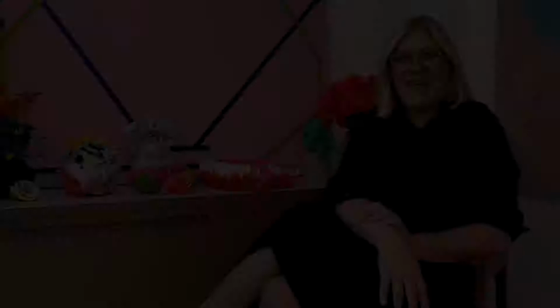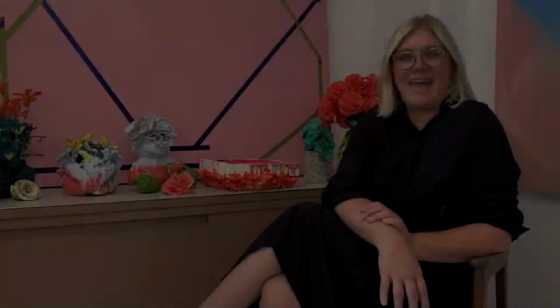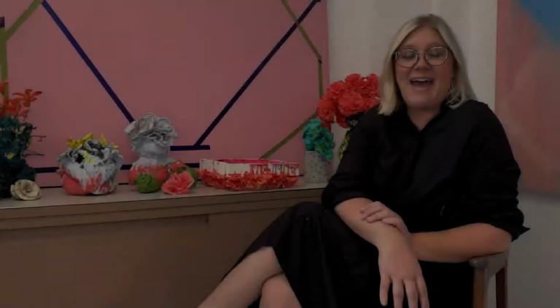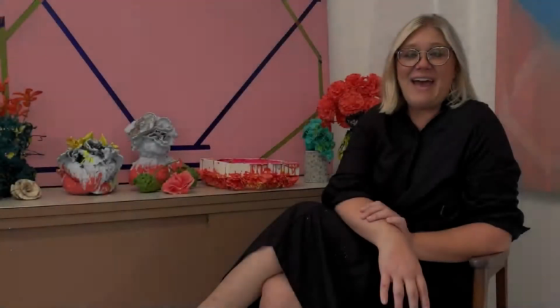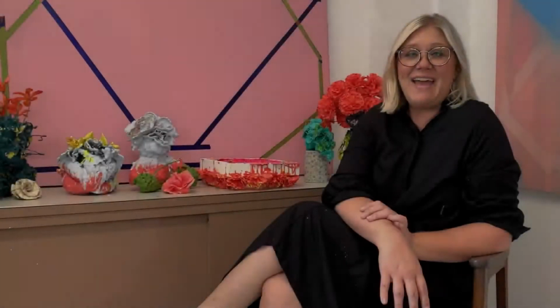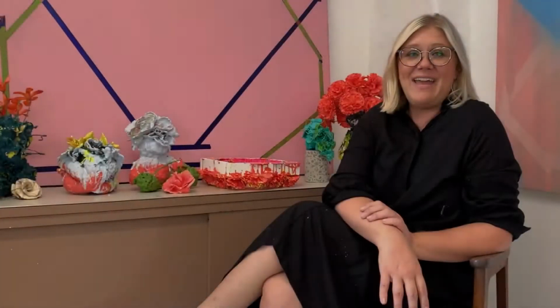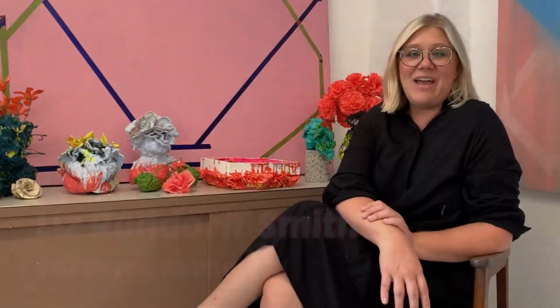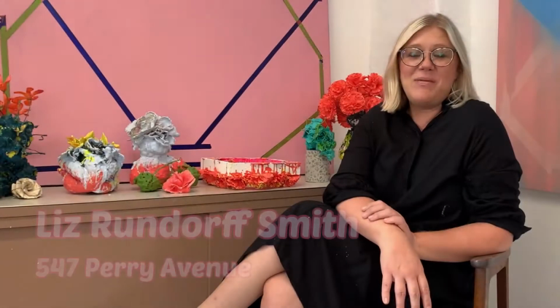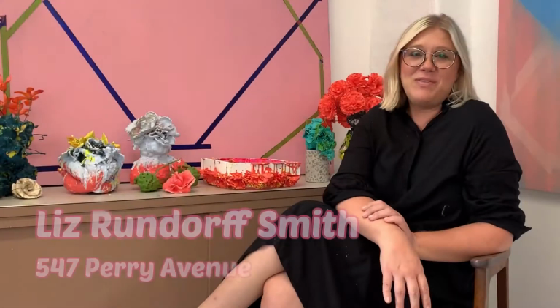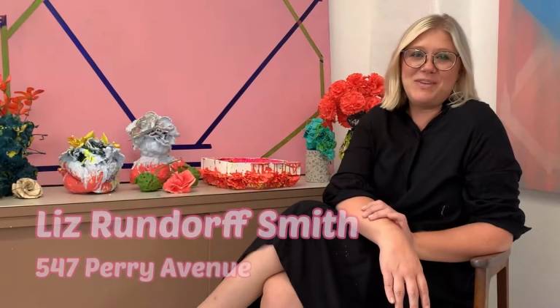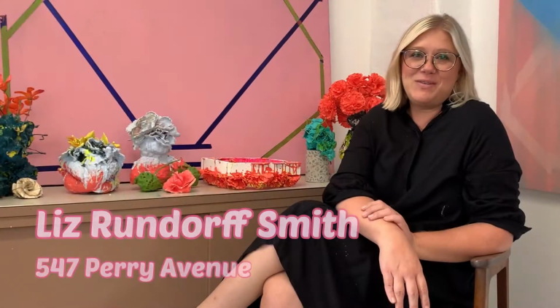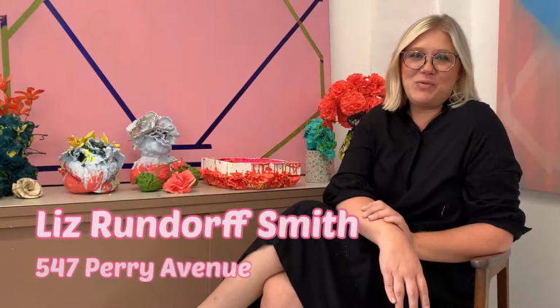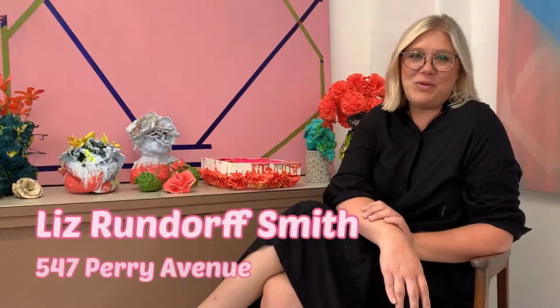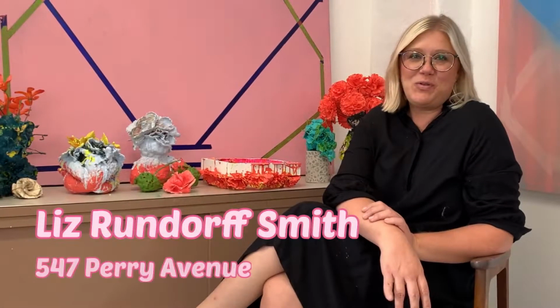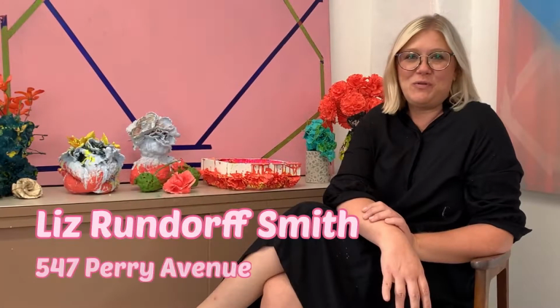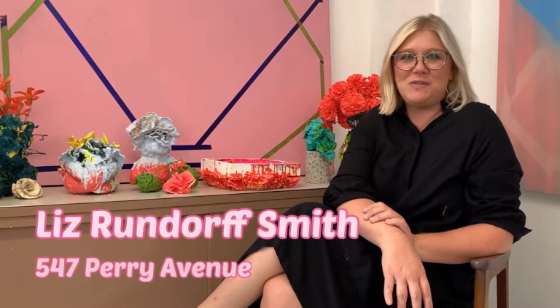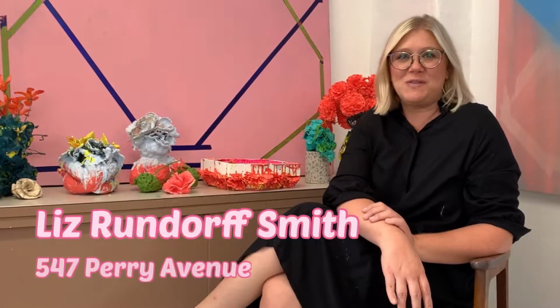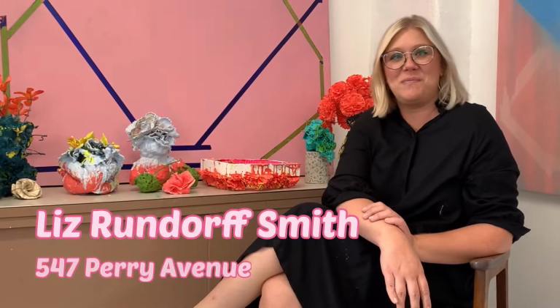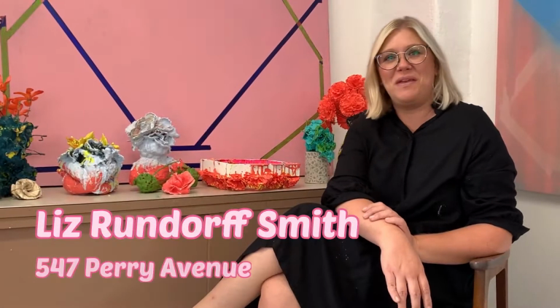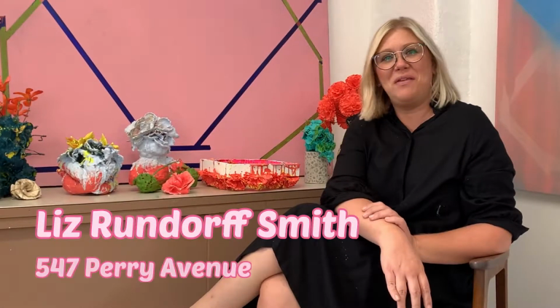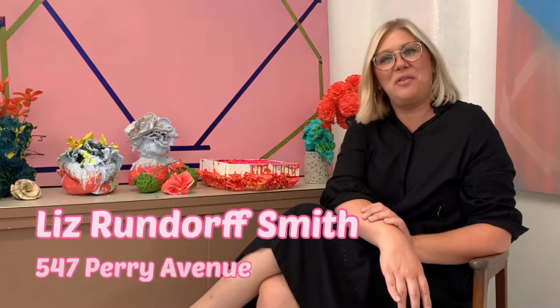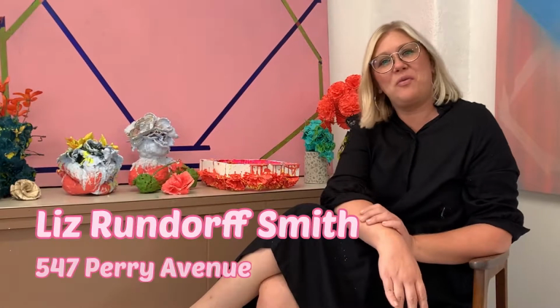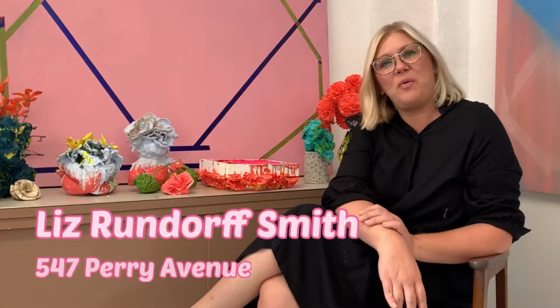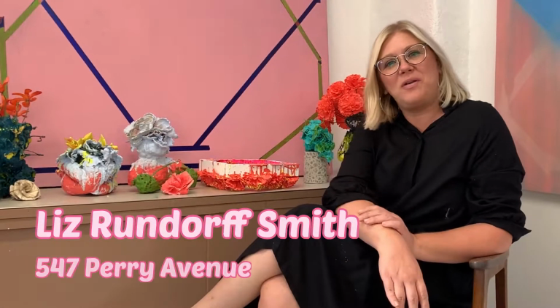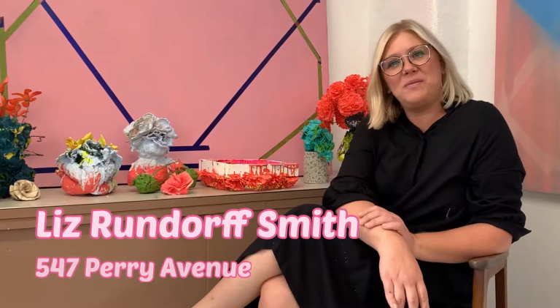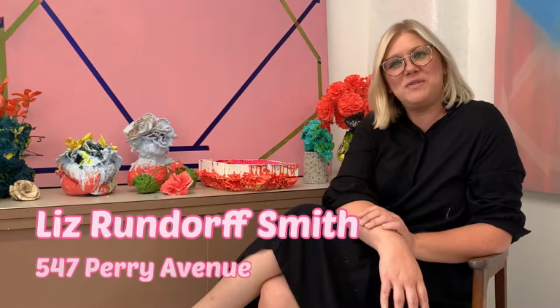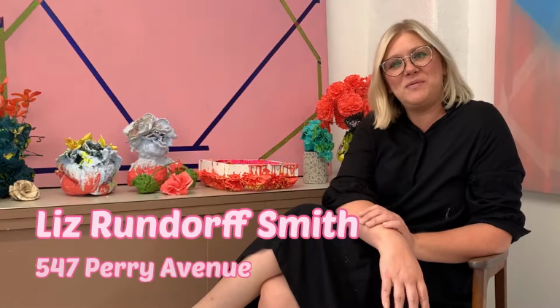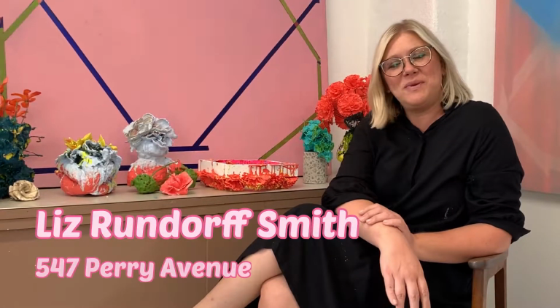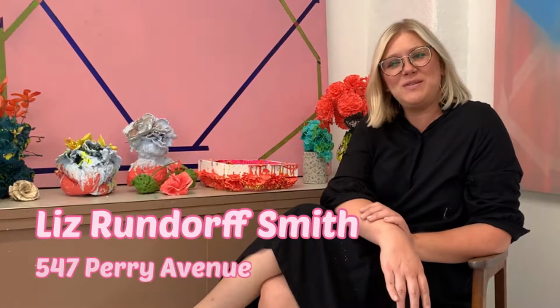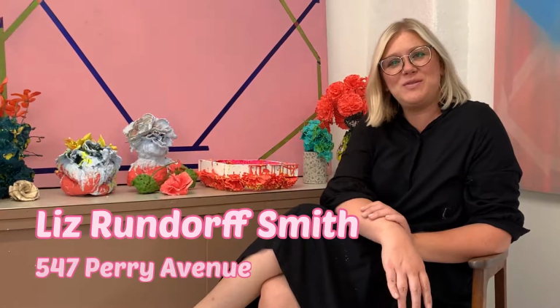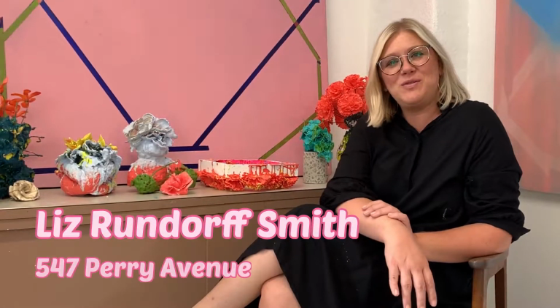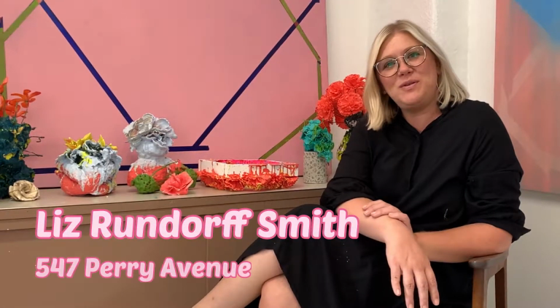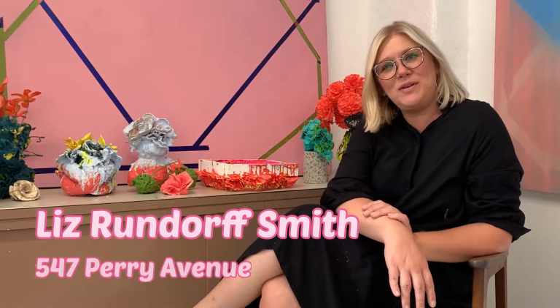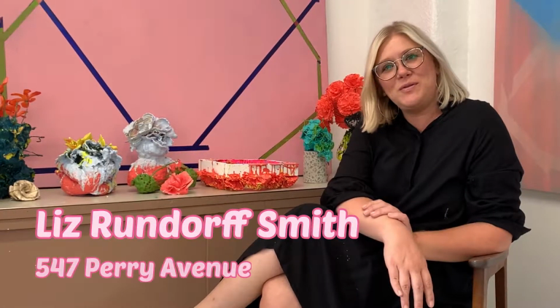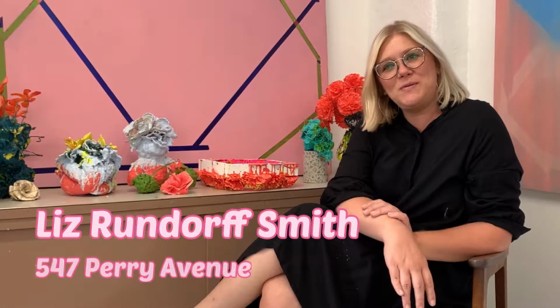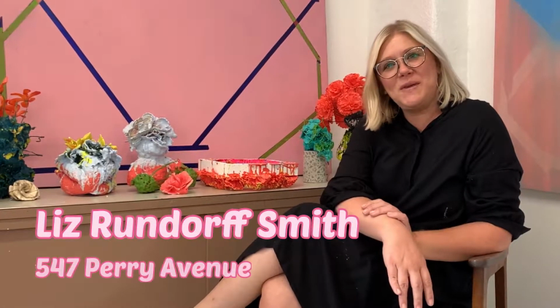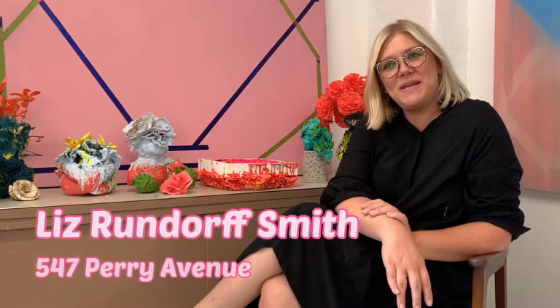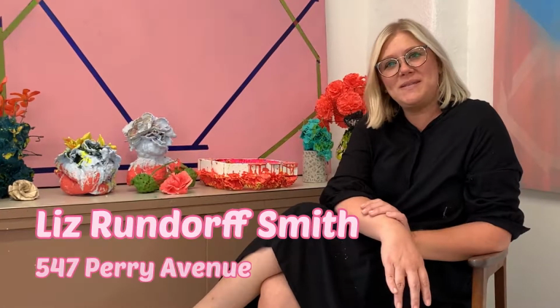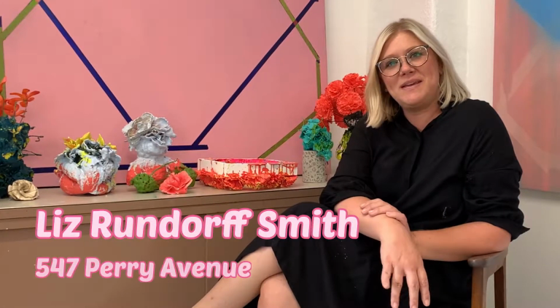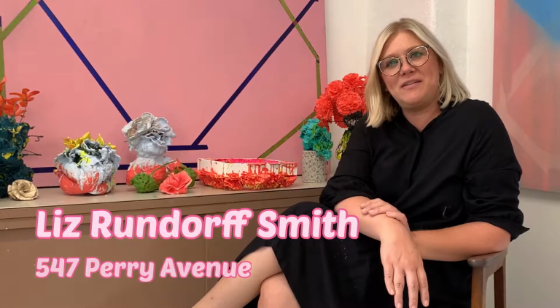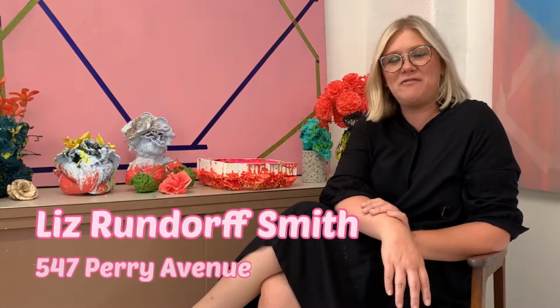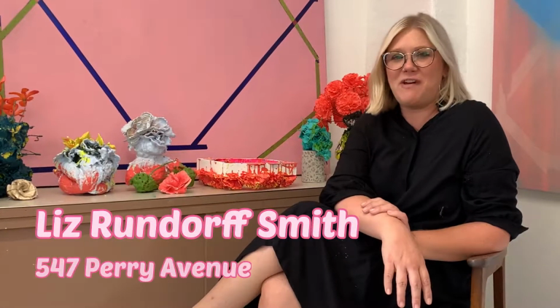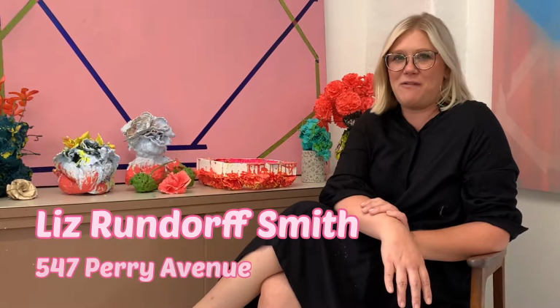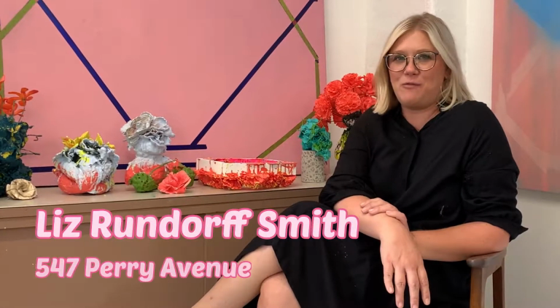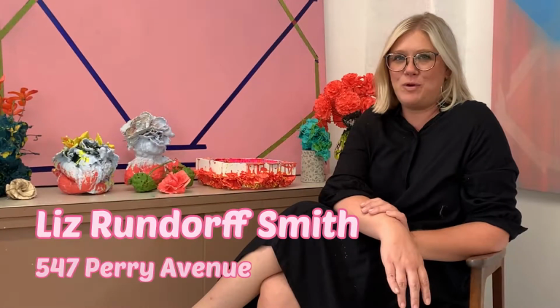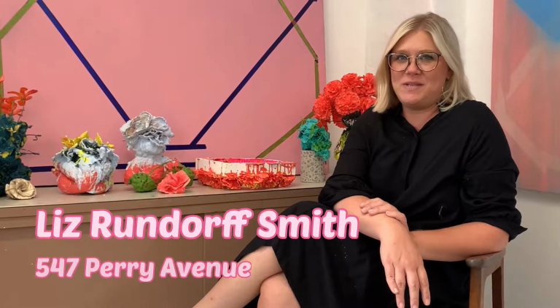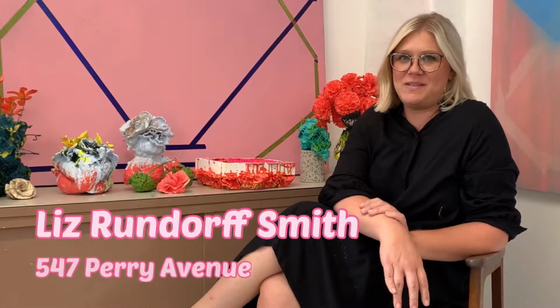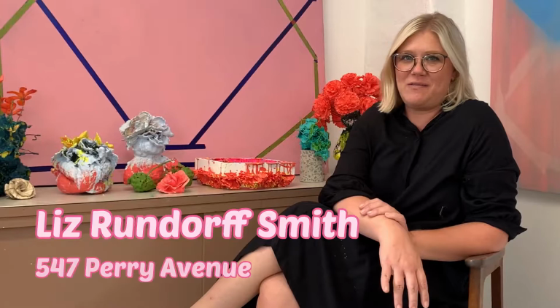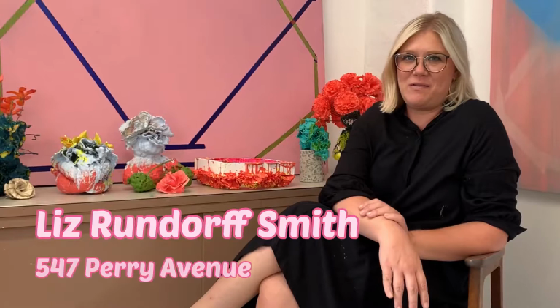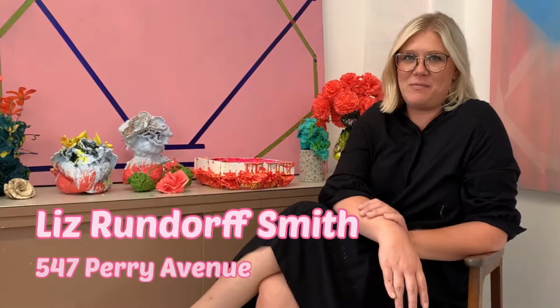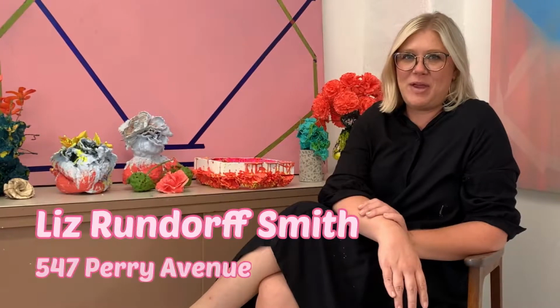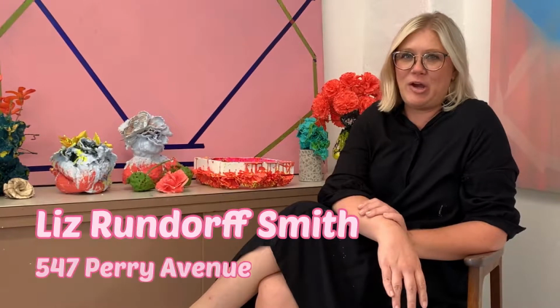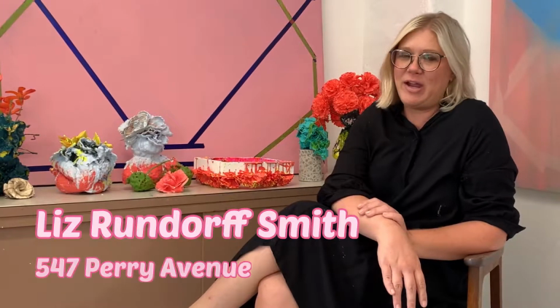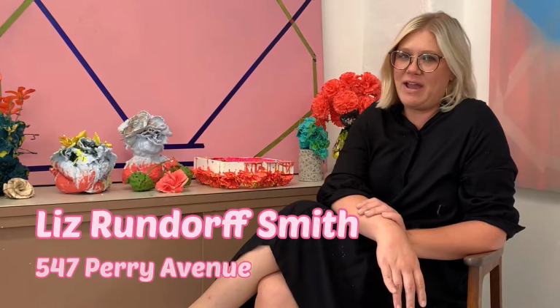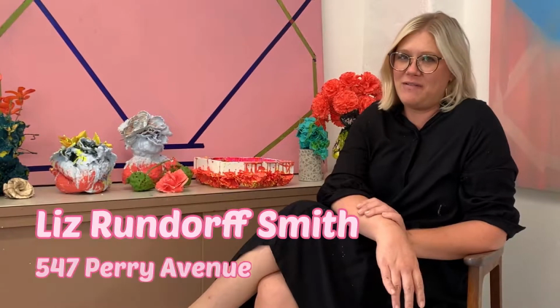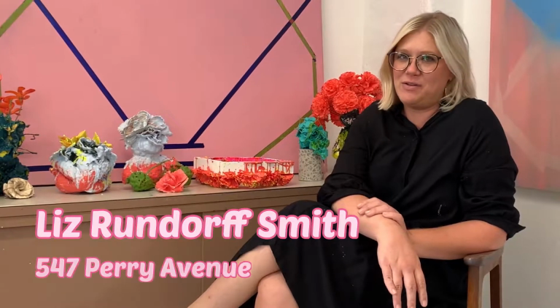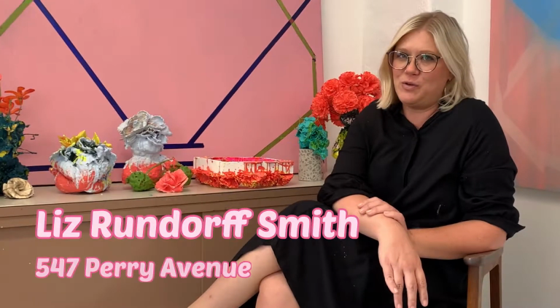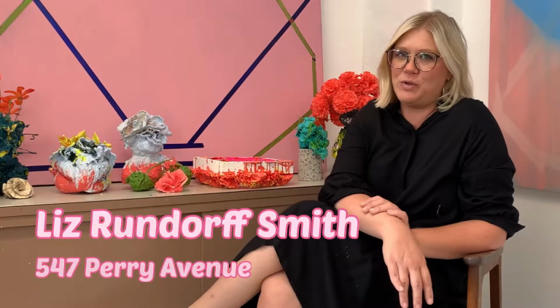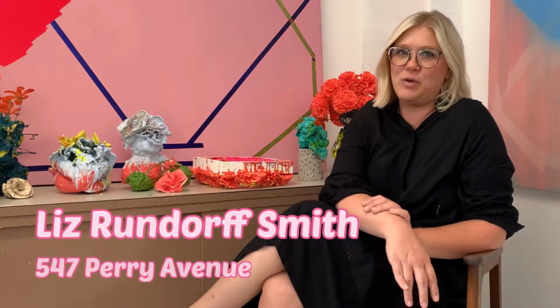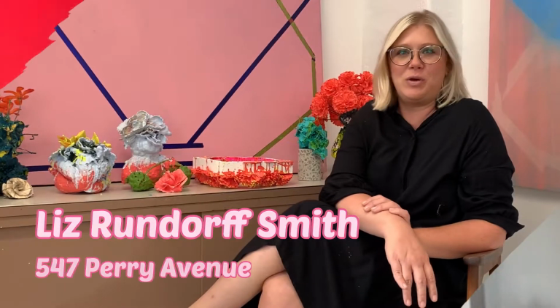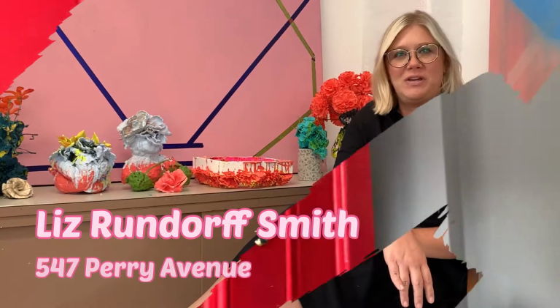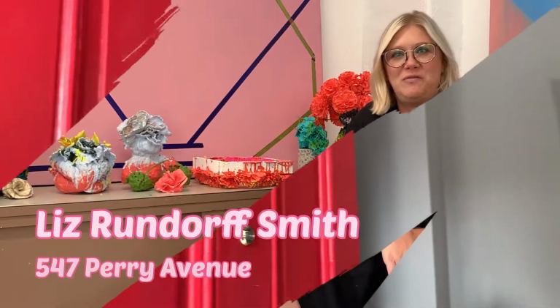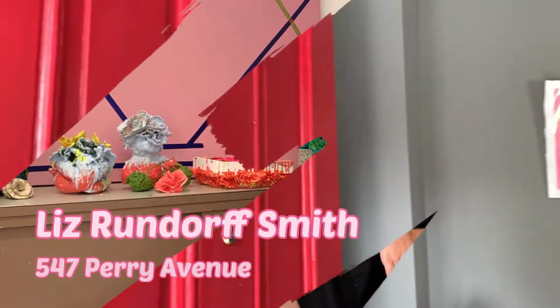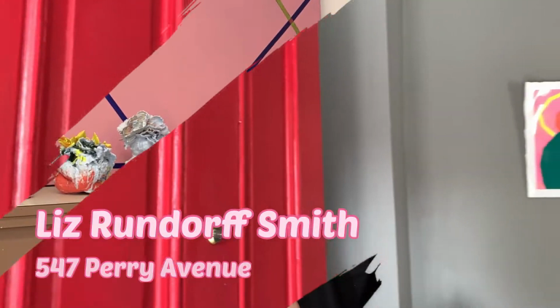Hi, I'm Liz Rundorf-Smith. Welcome to my studio space at 547 Perry Avenue in Greenville.